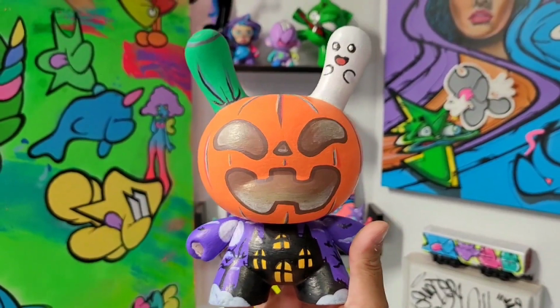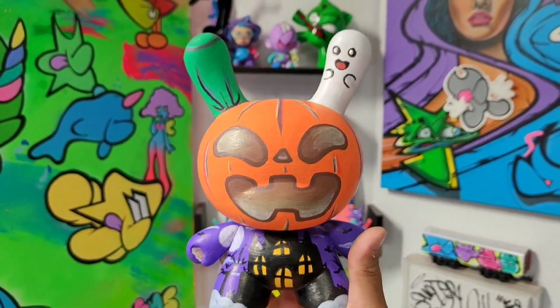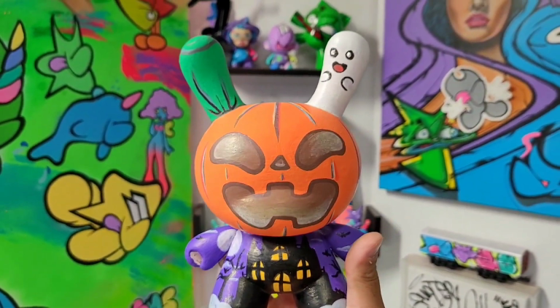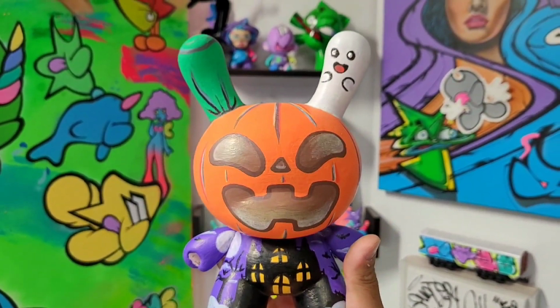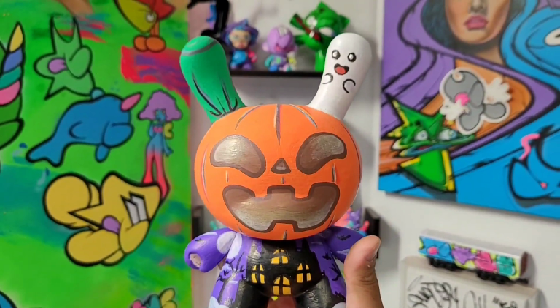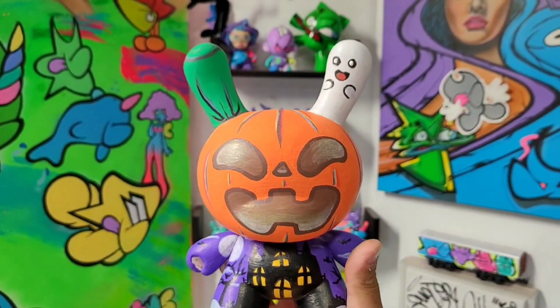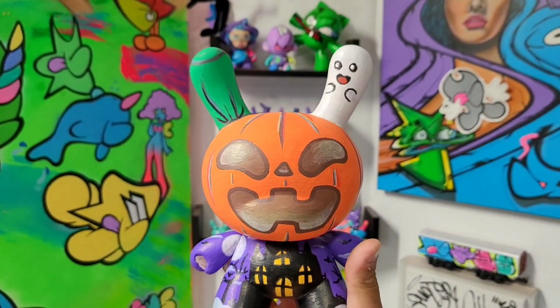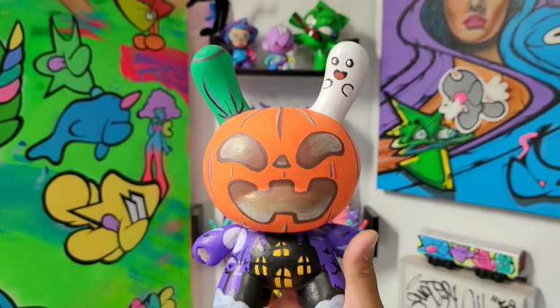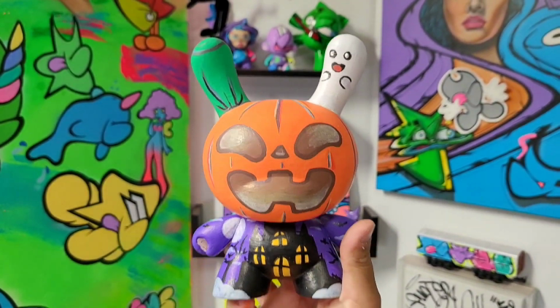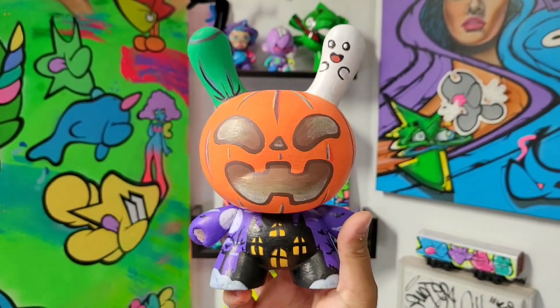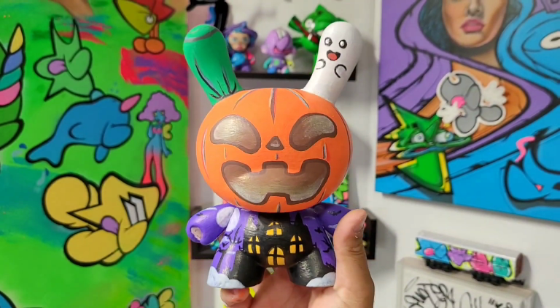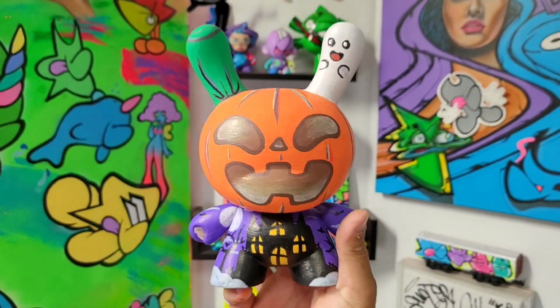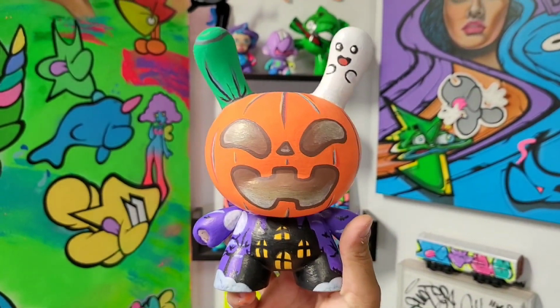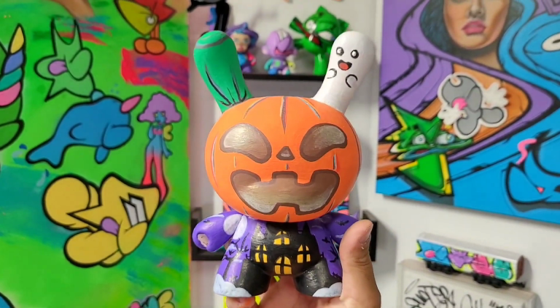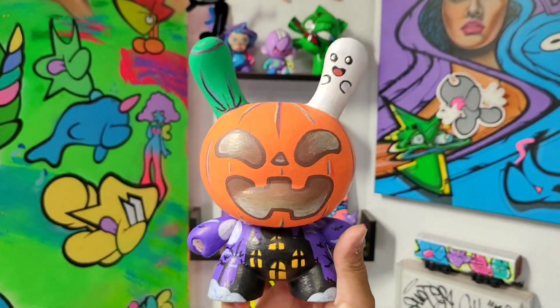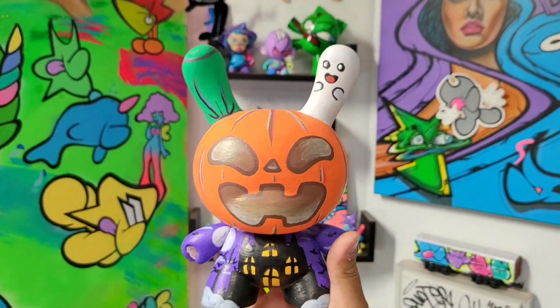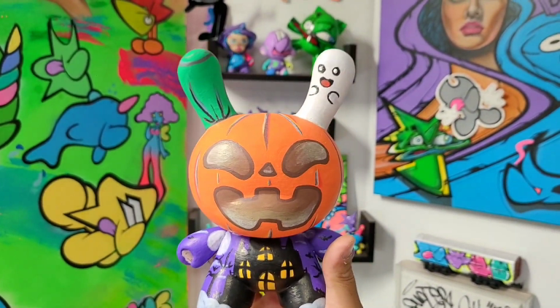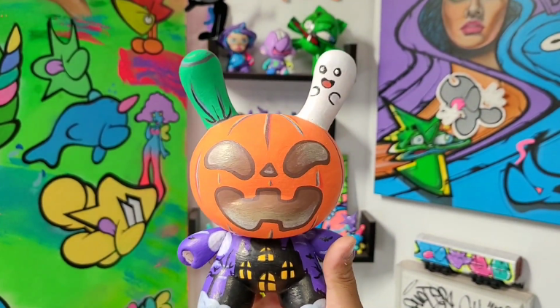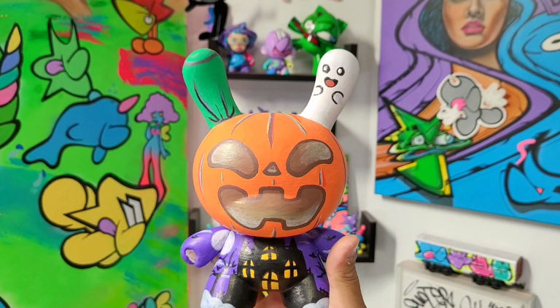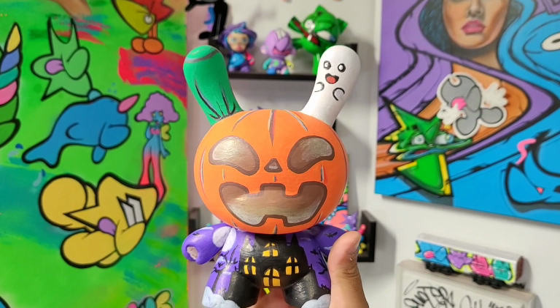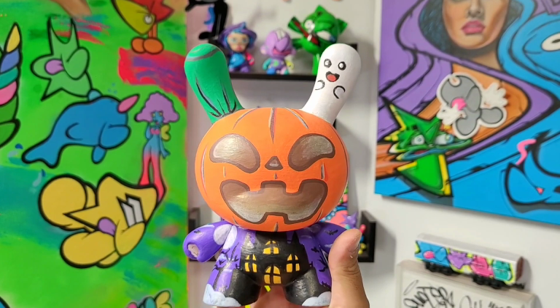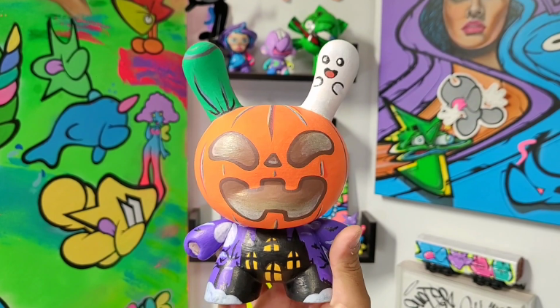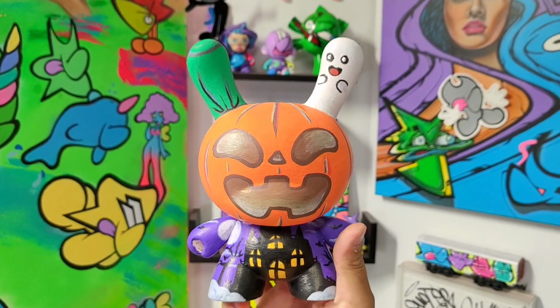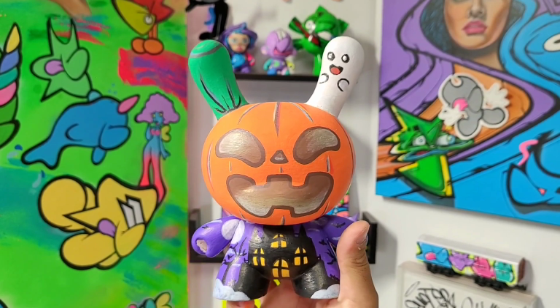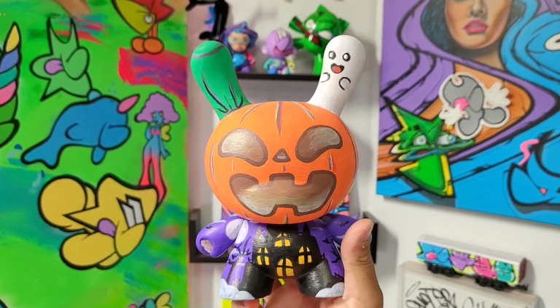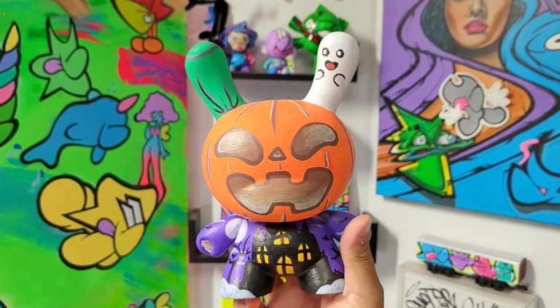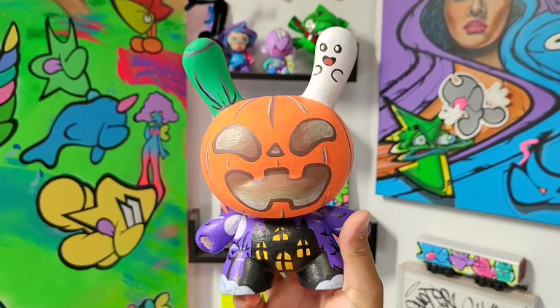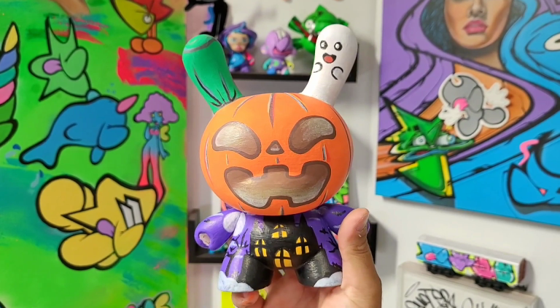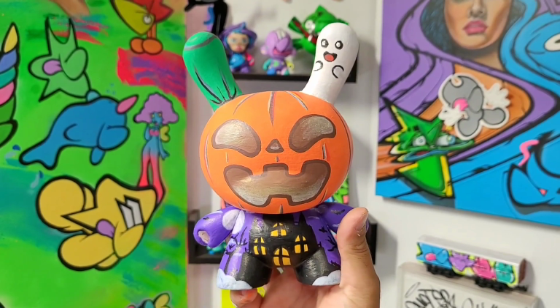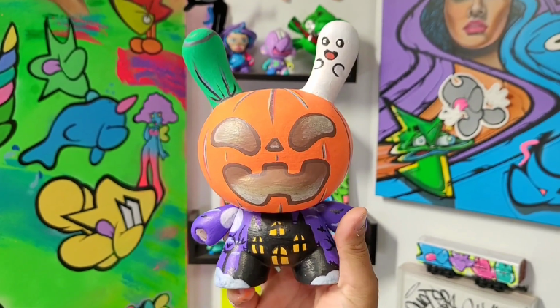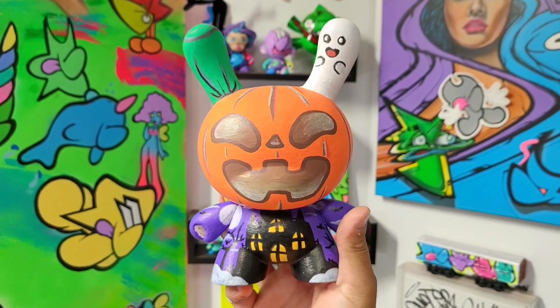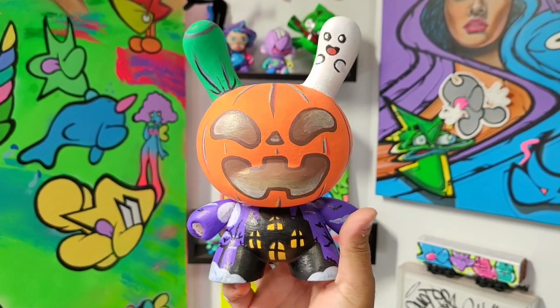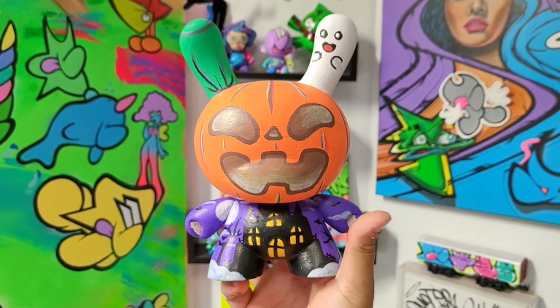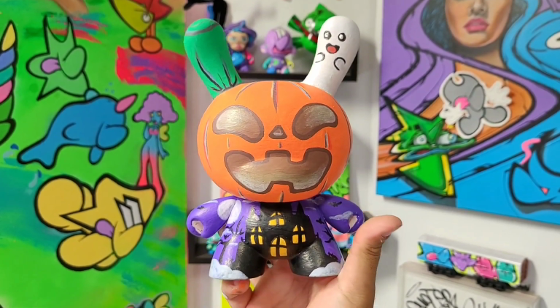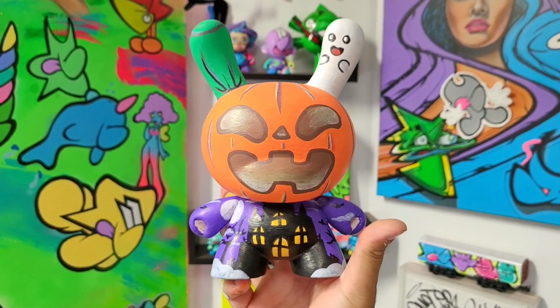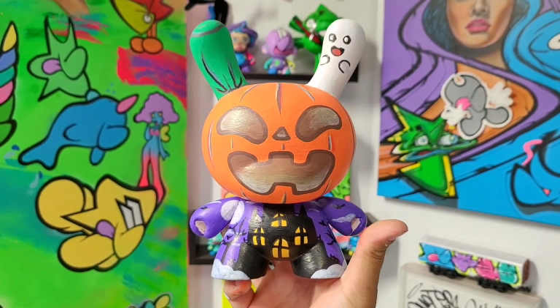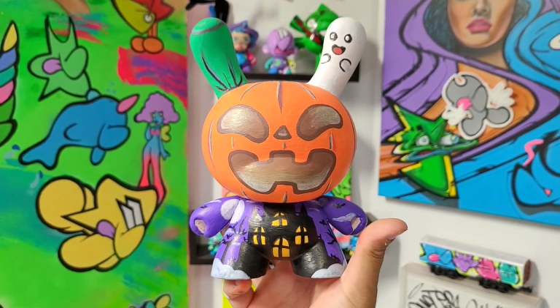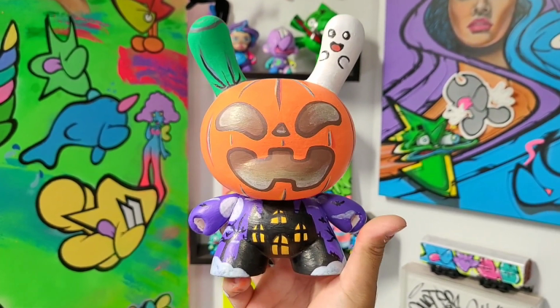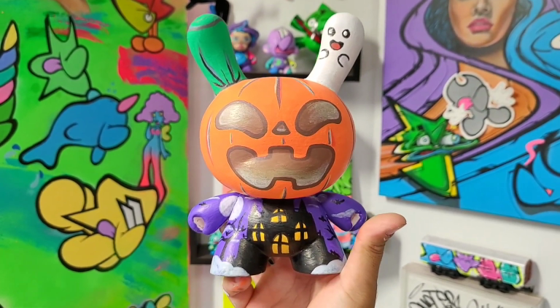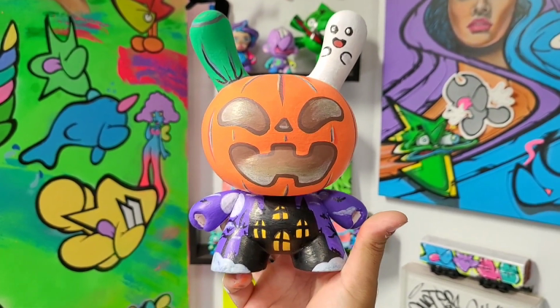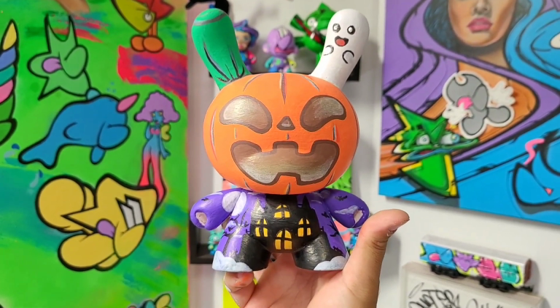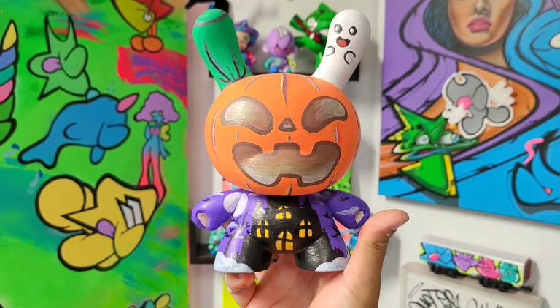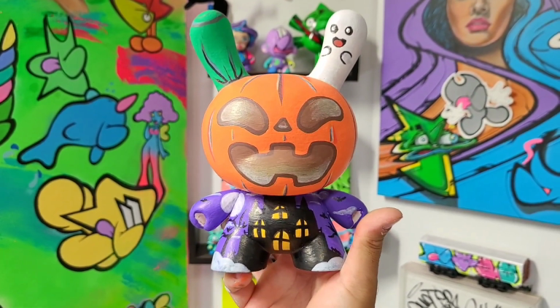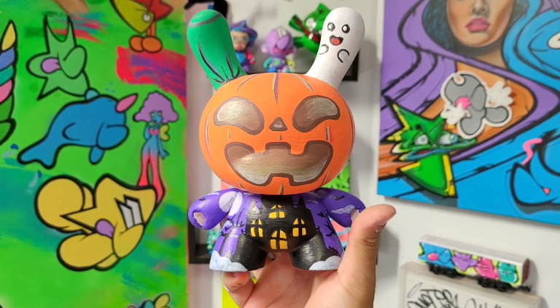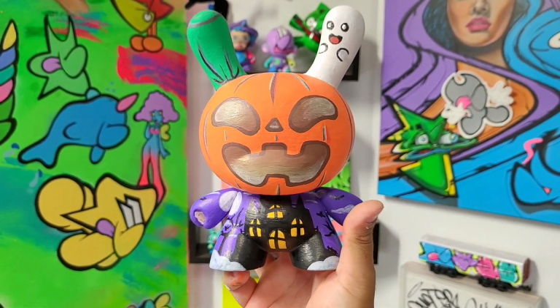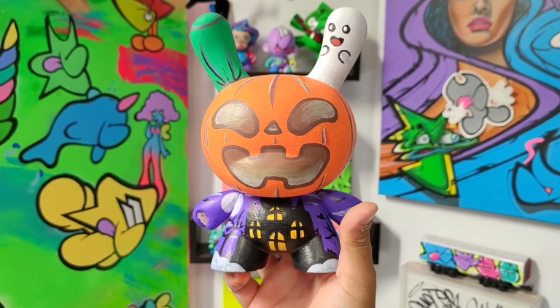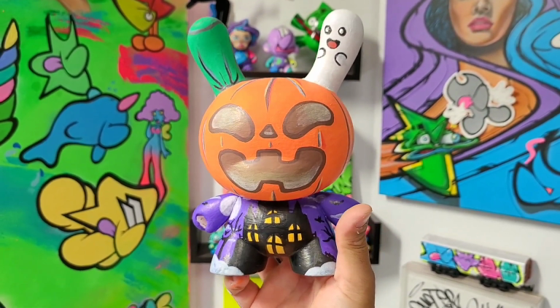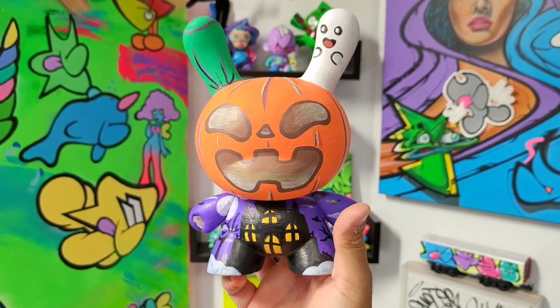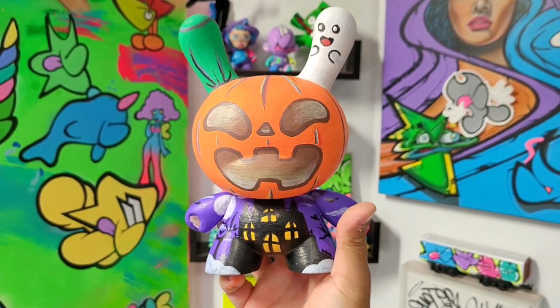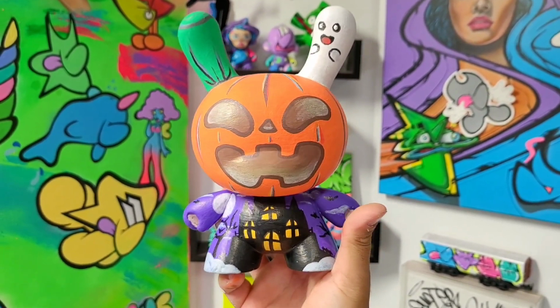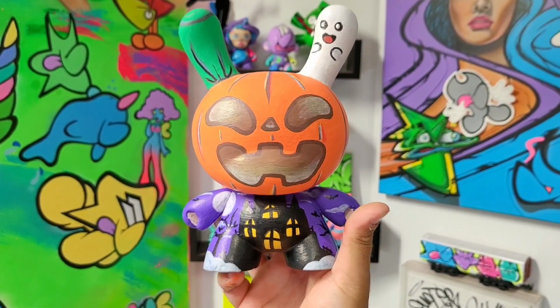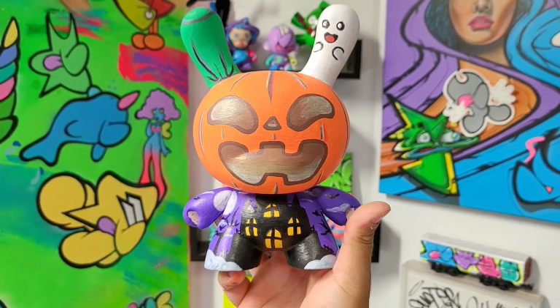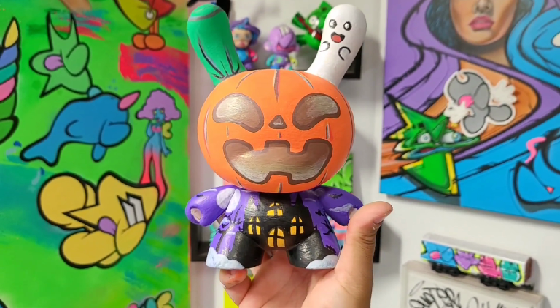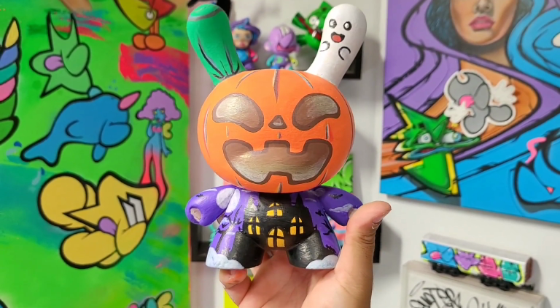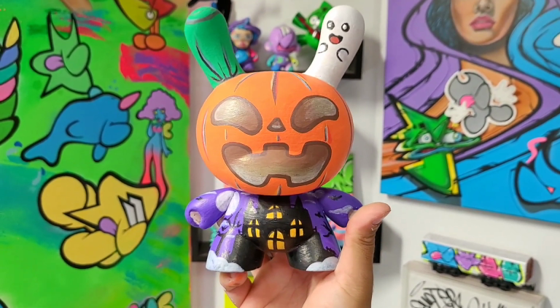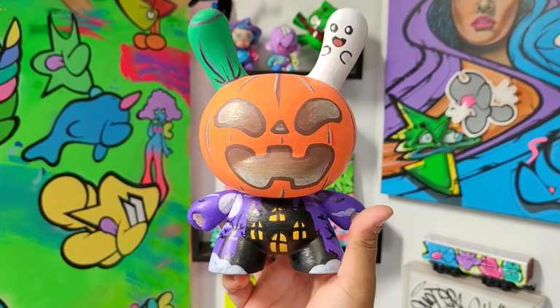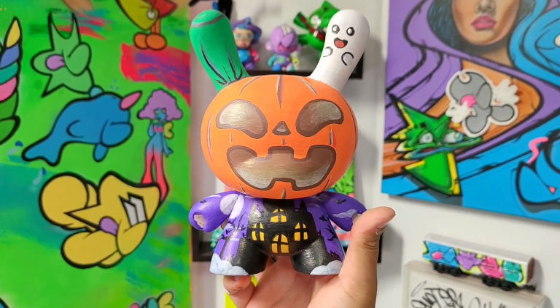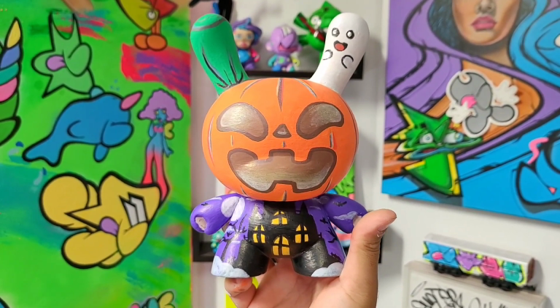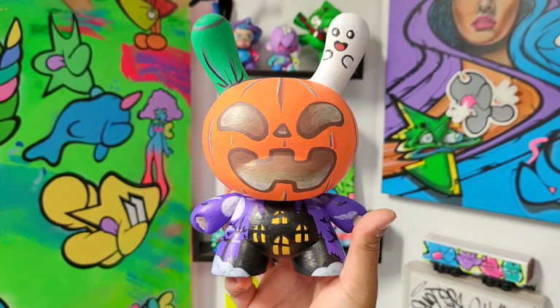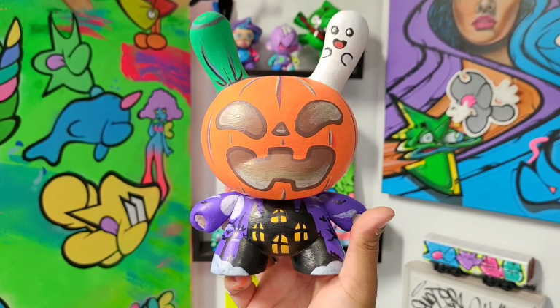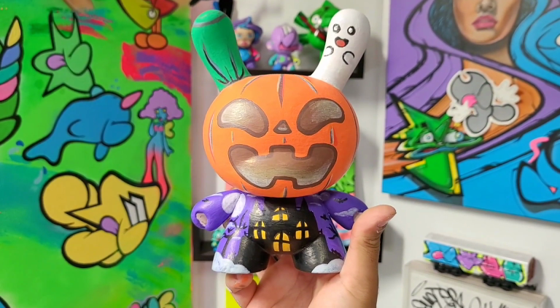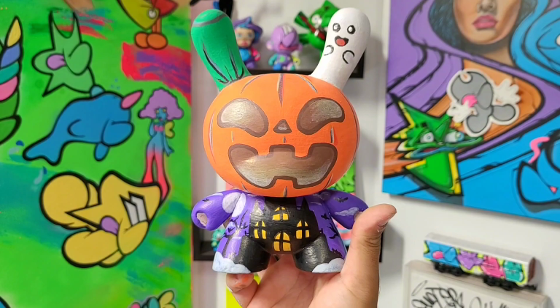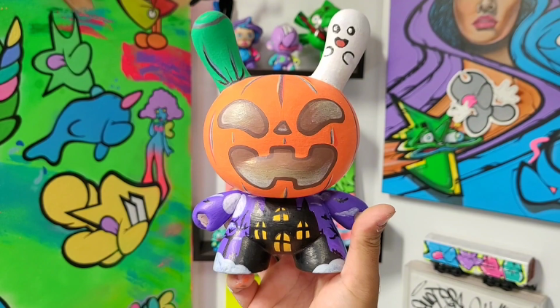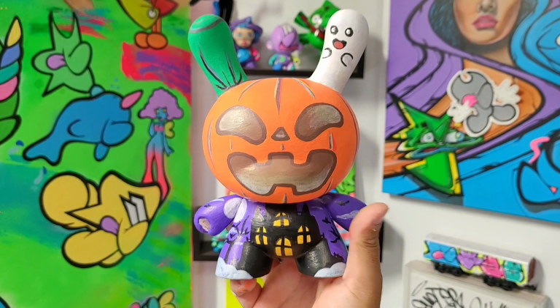So what do you guys think? I added the ghost on the ear, the pumpkin head, and the body is a haunted theme.